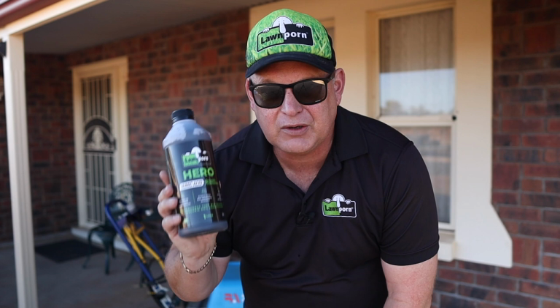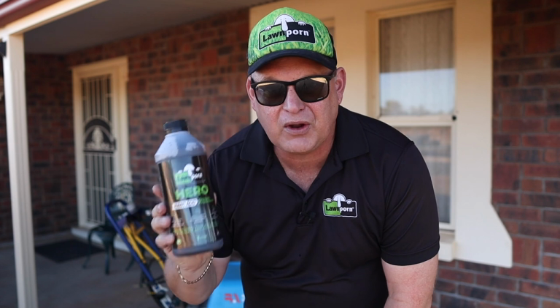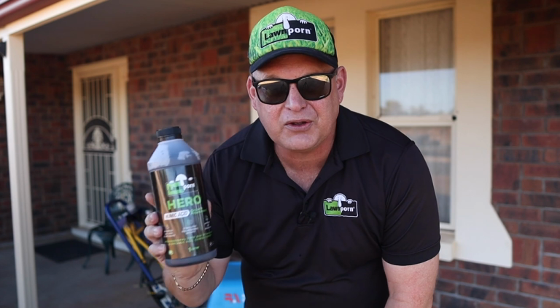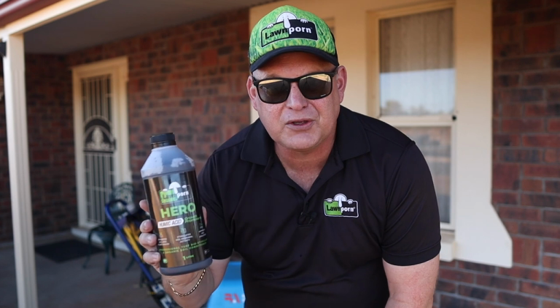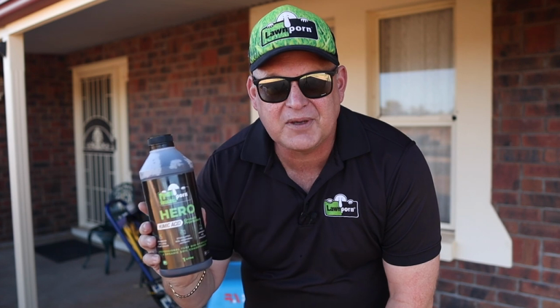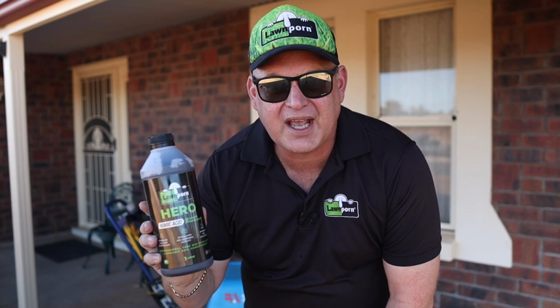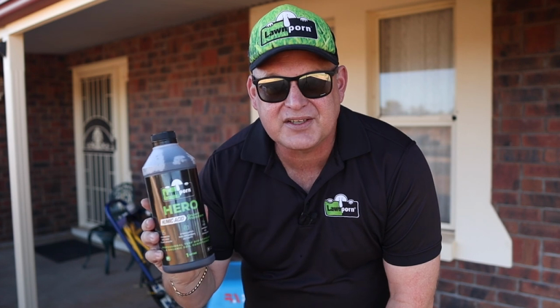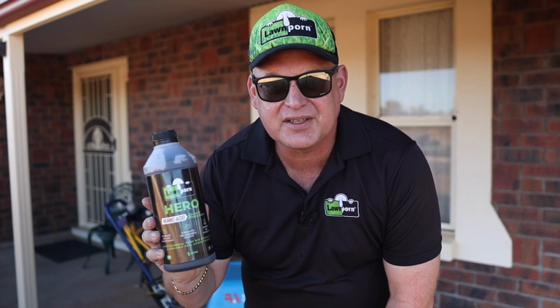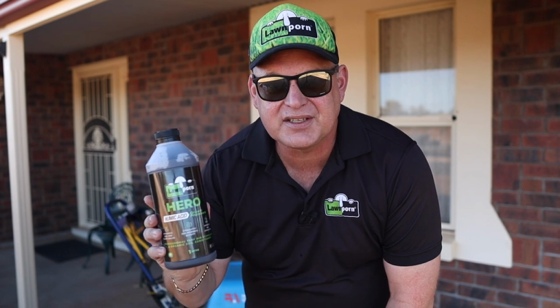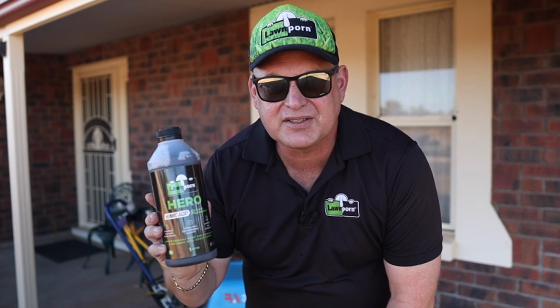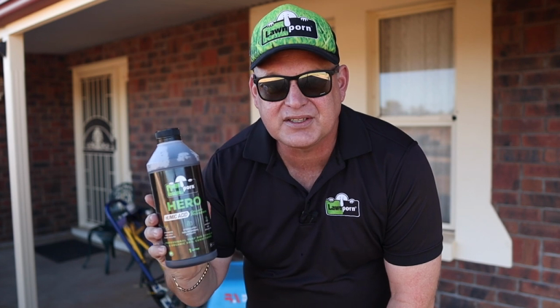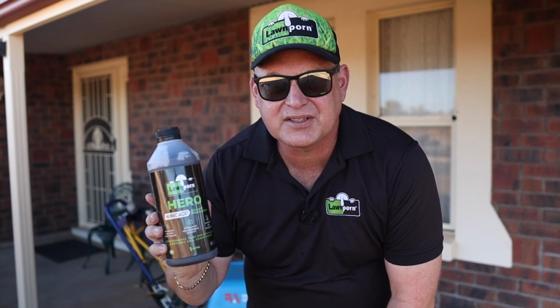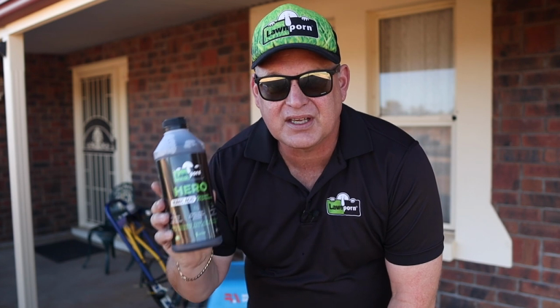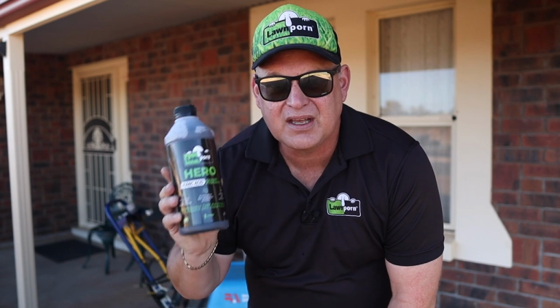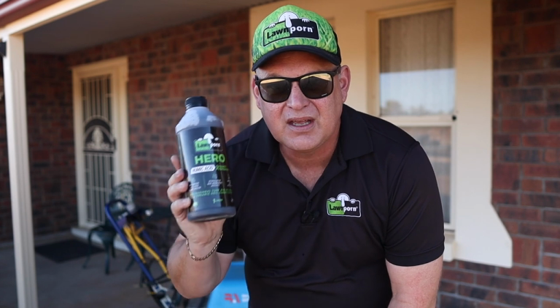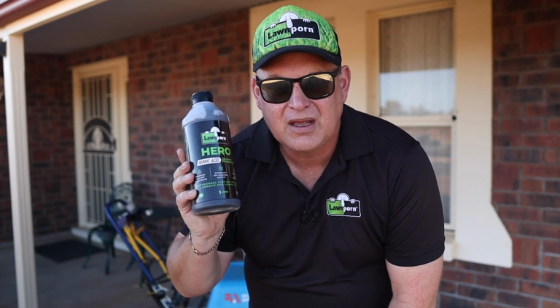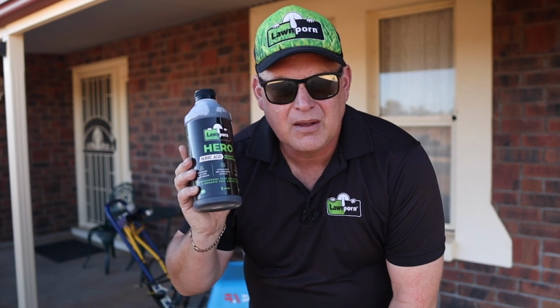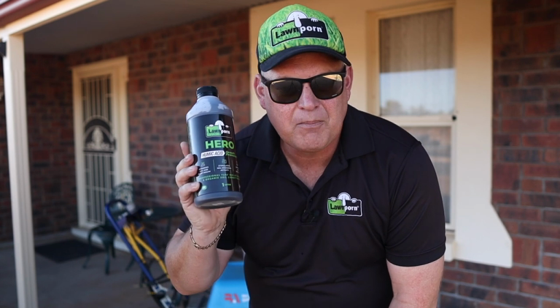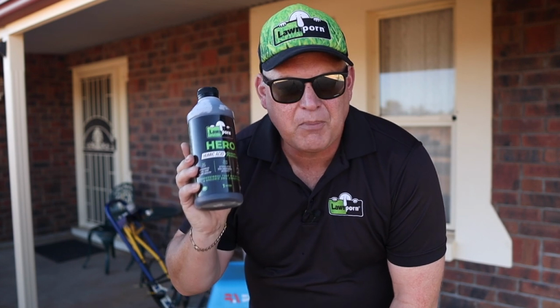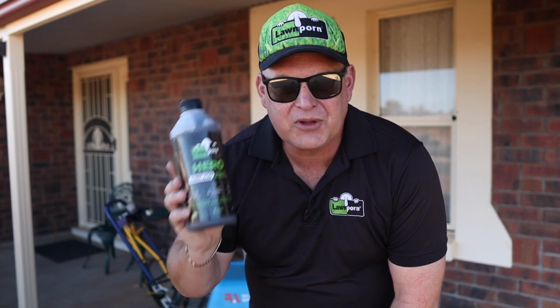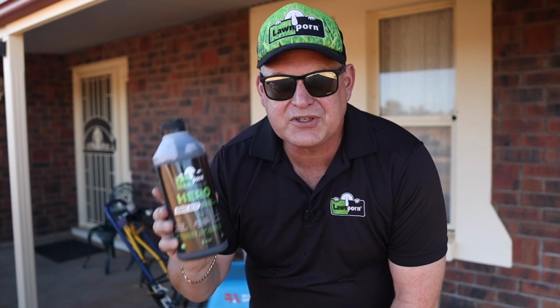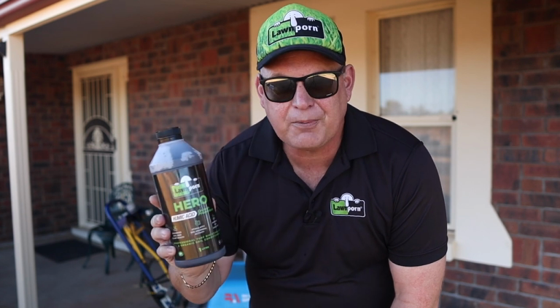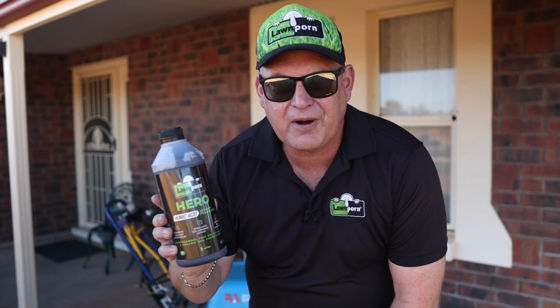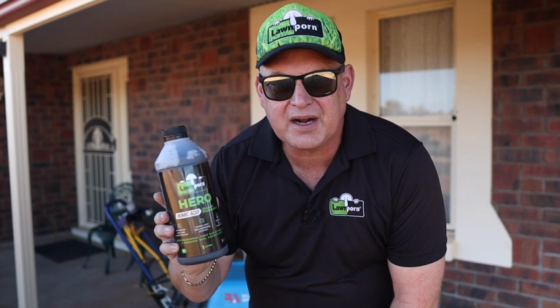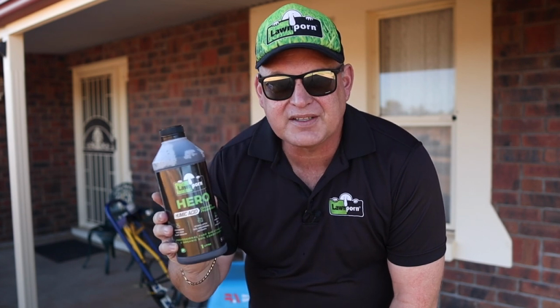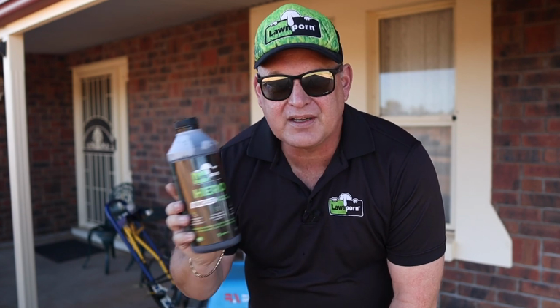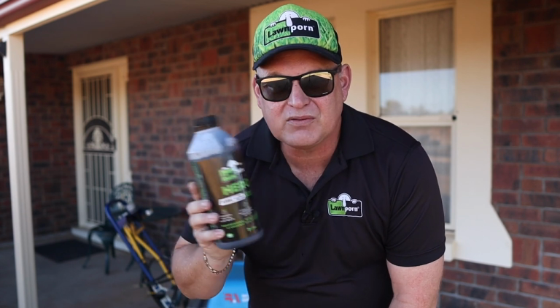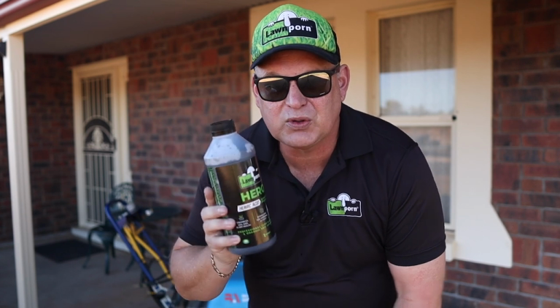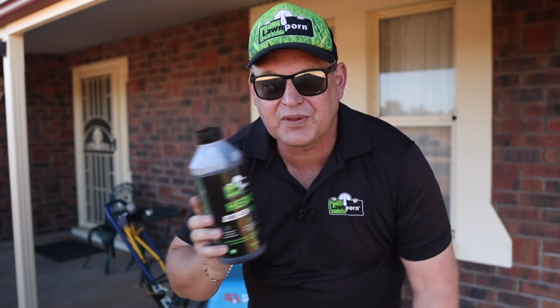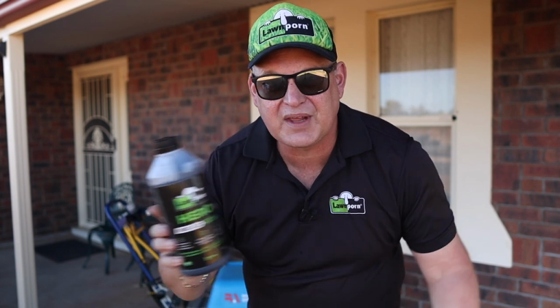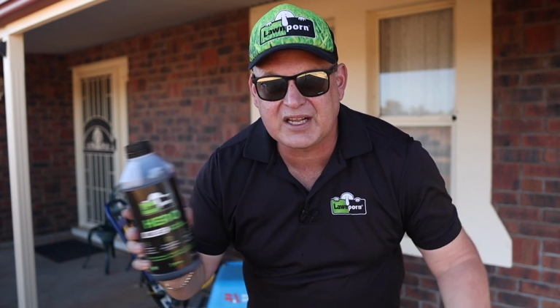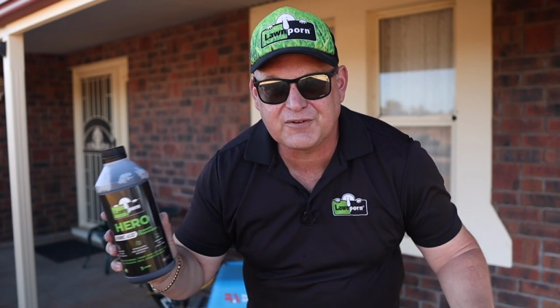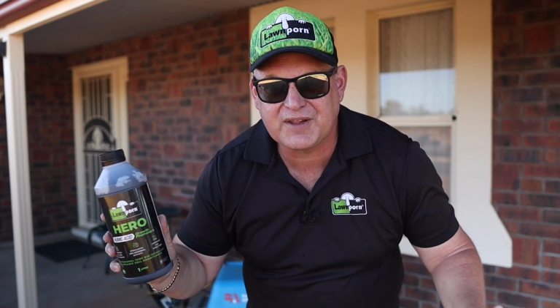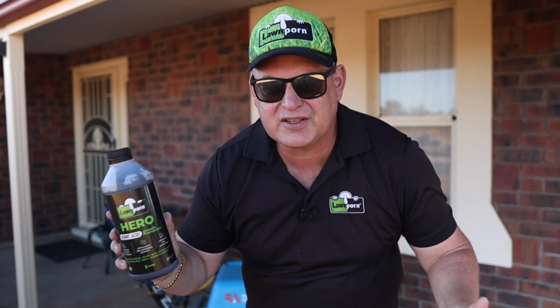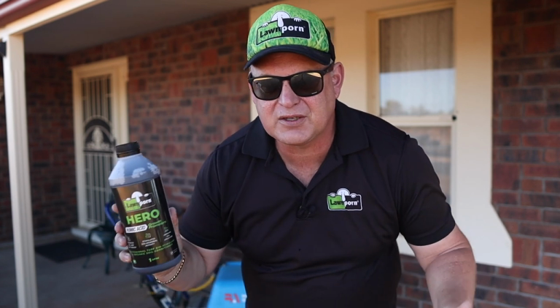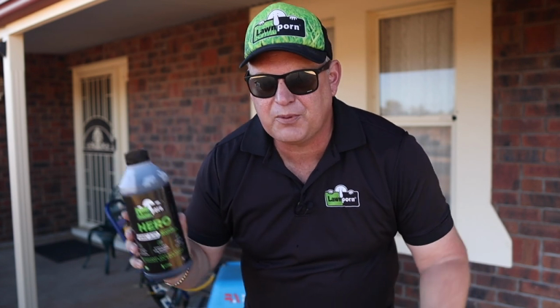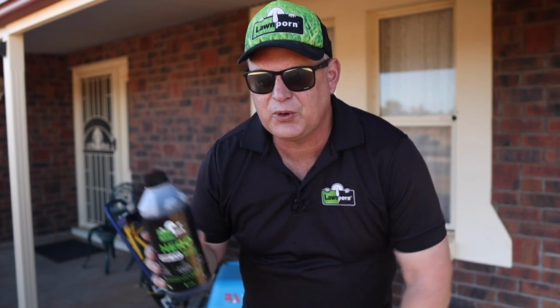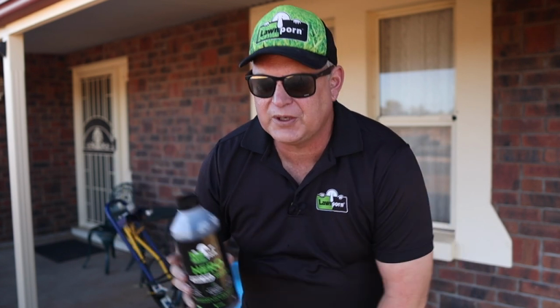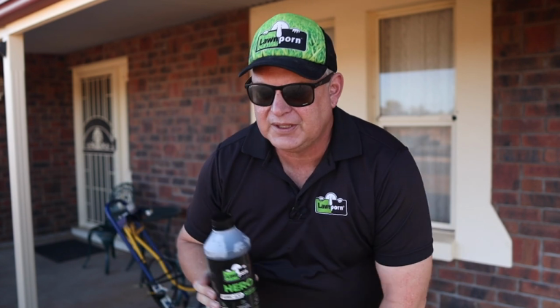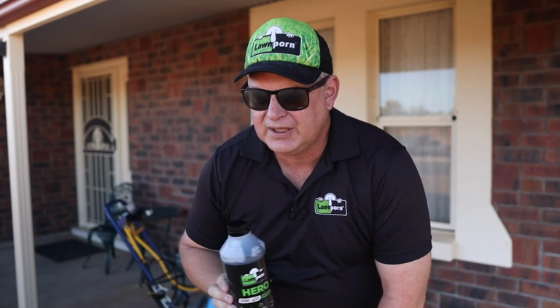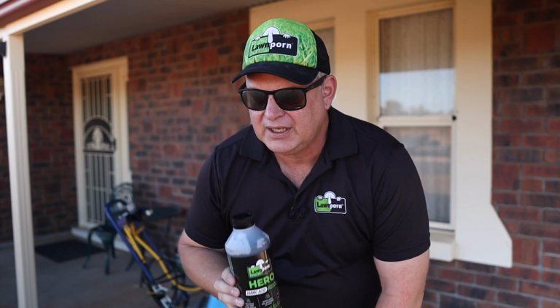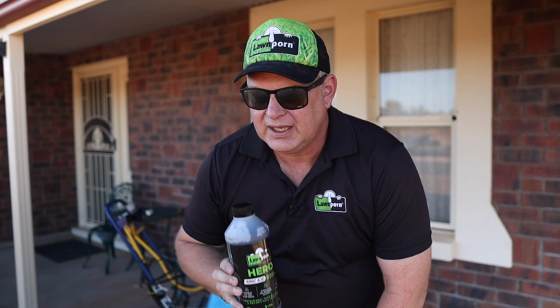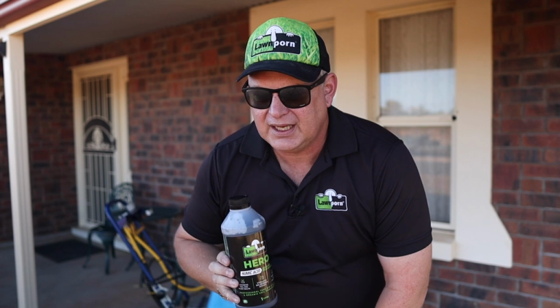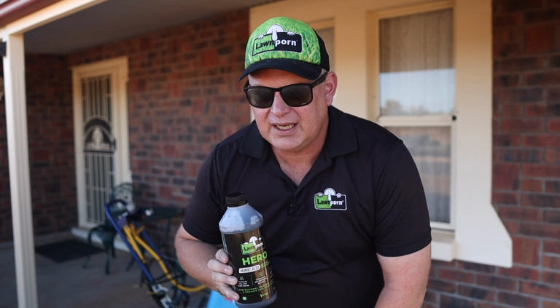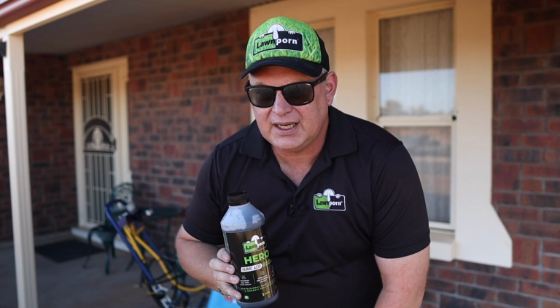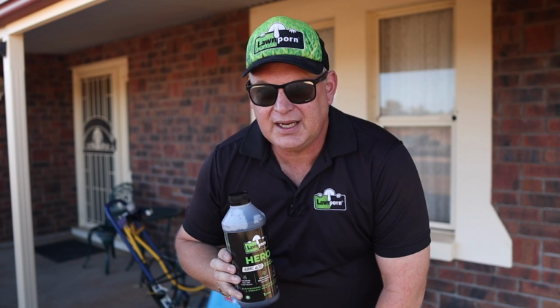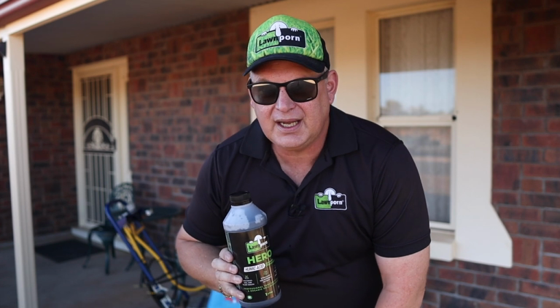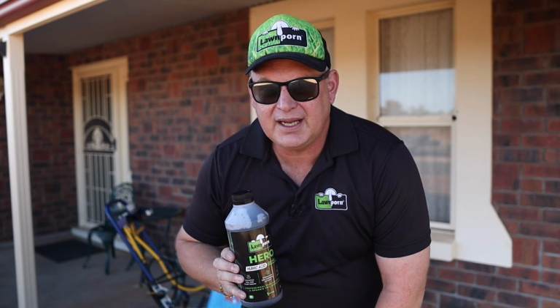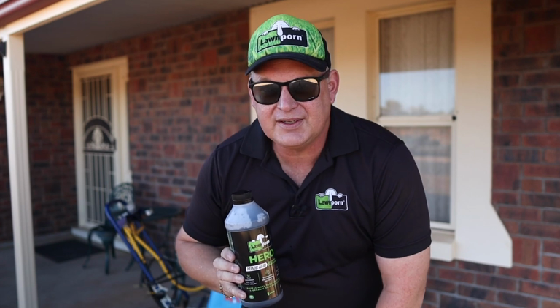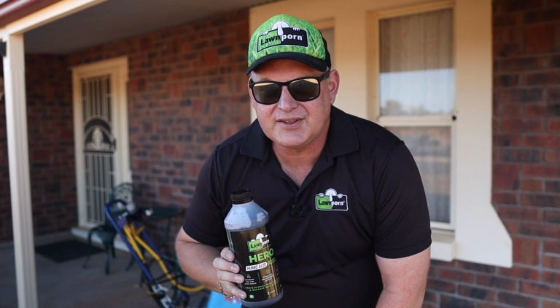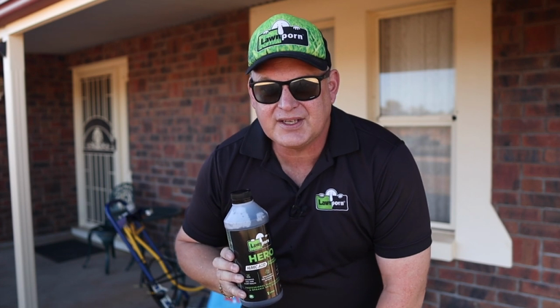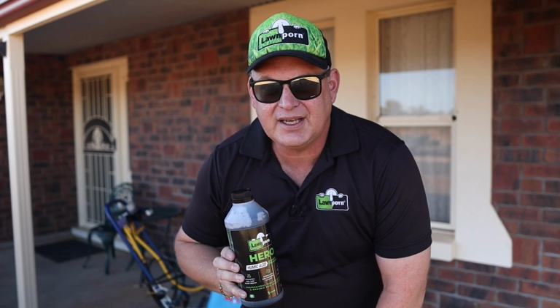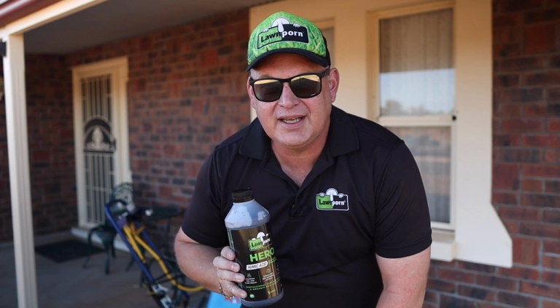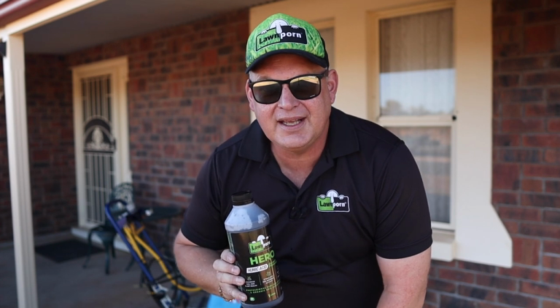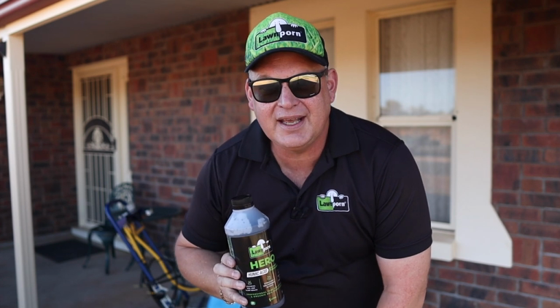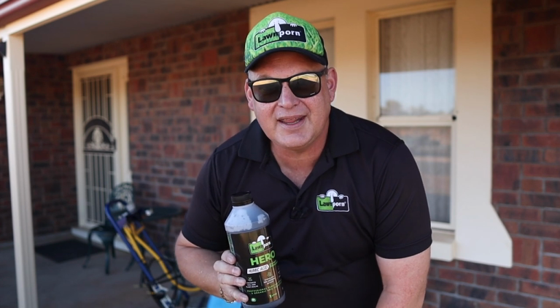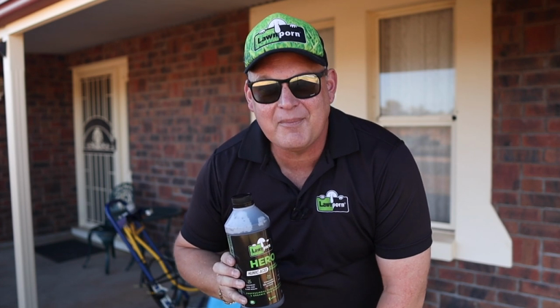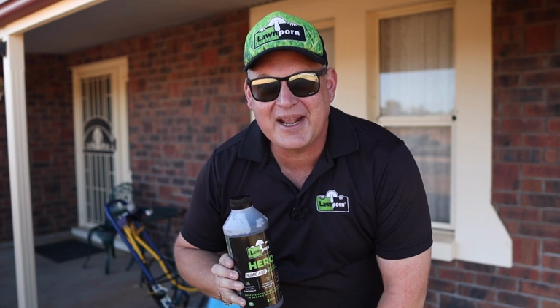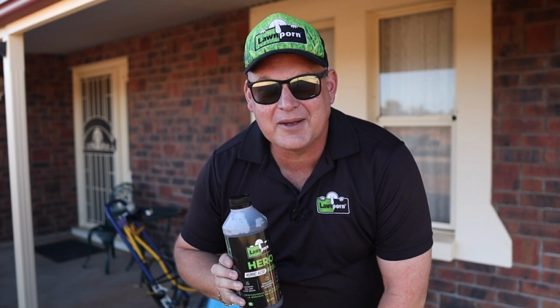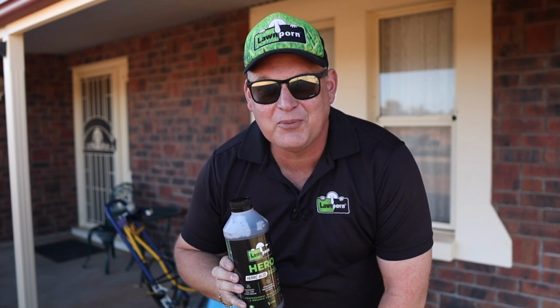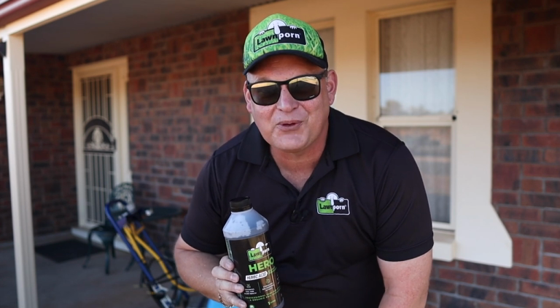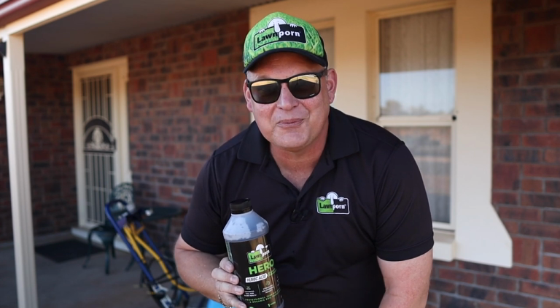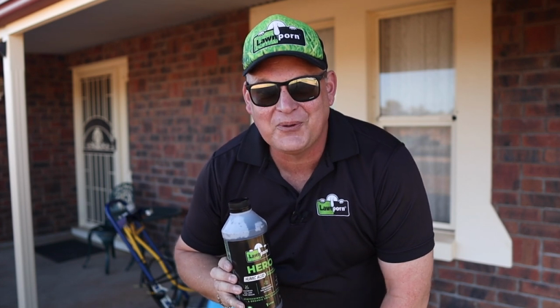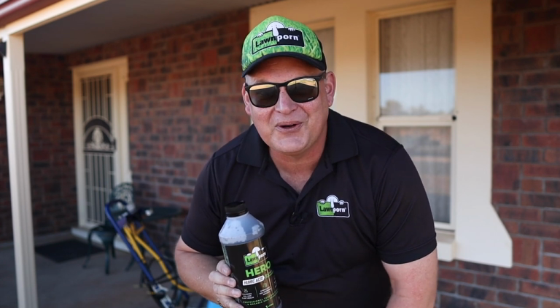Hero humic acid is just a bonzer product. Thanks for the support — they're making more and more.